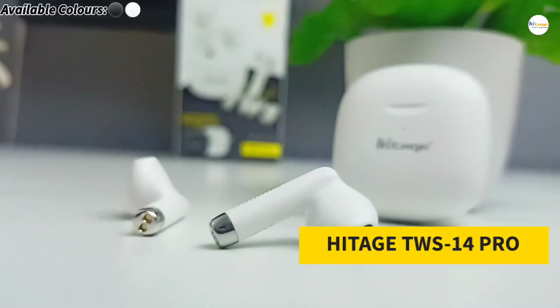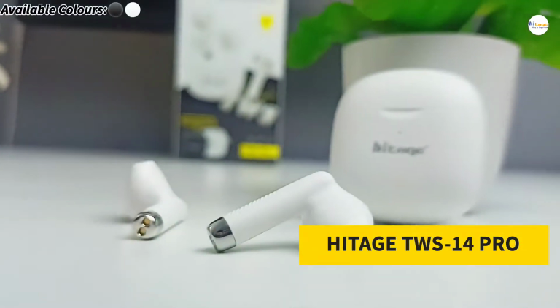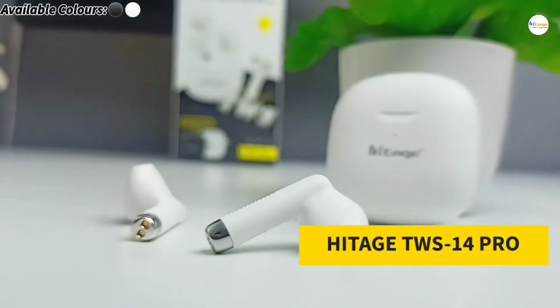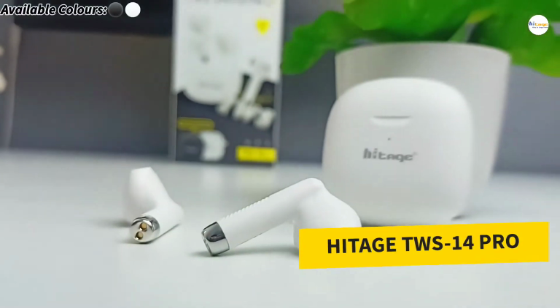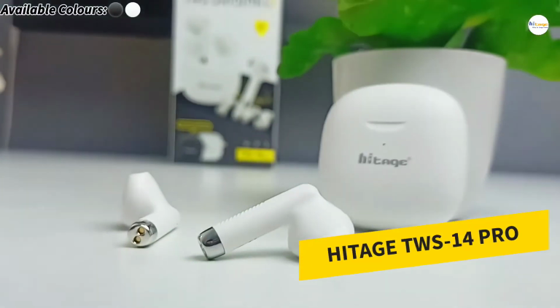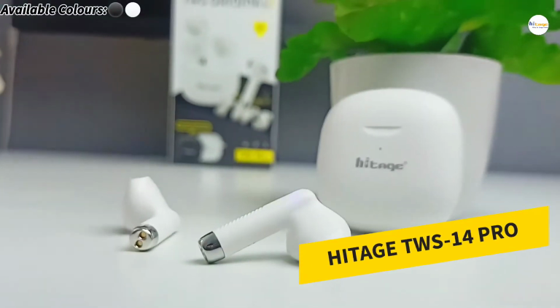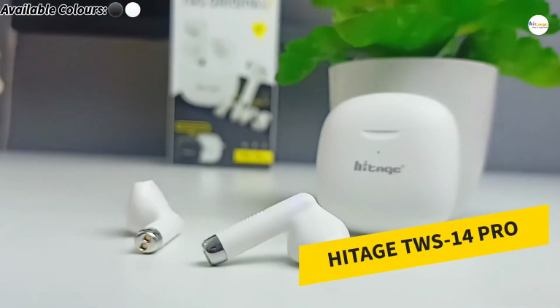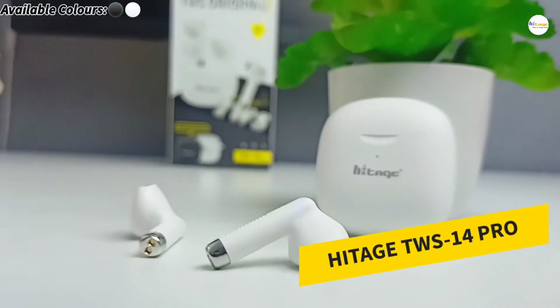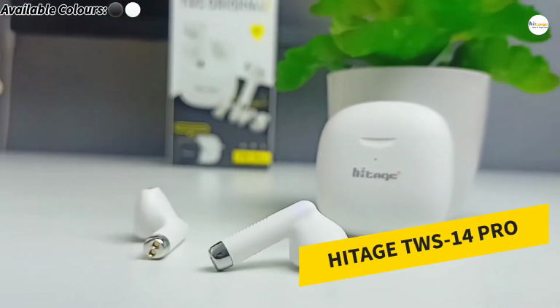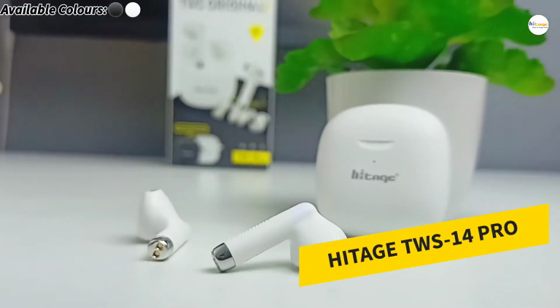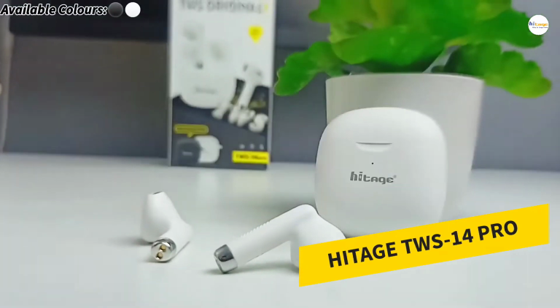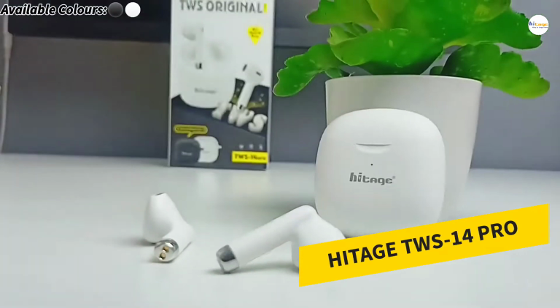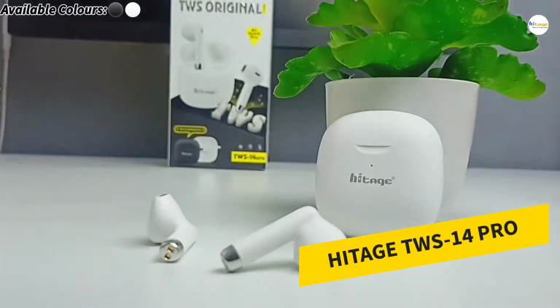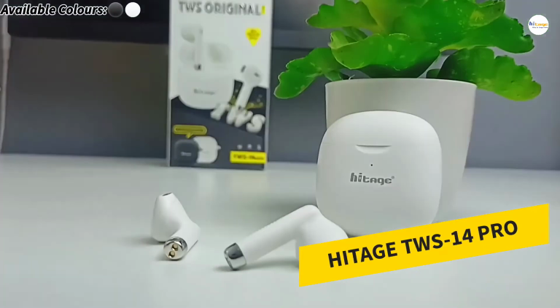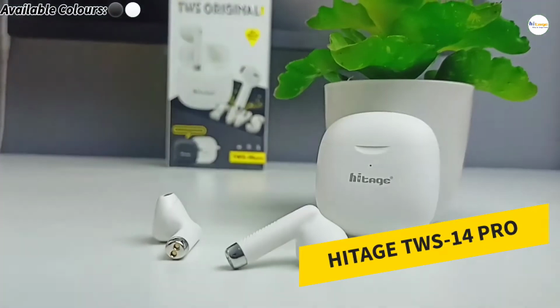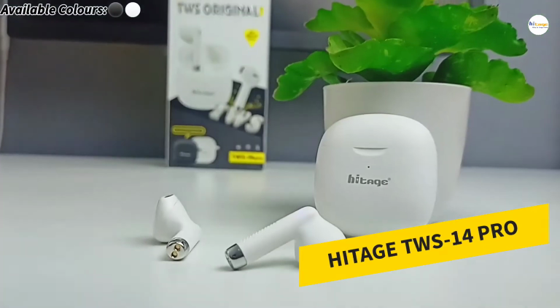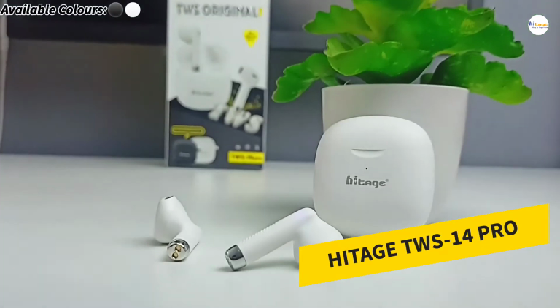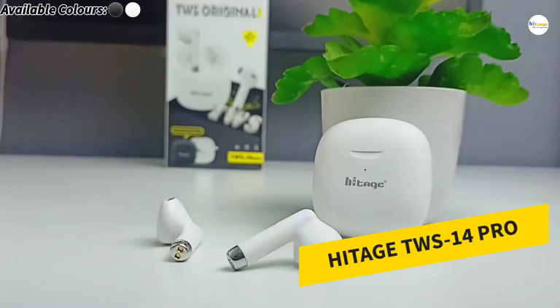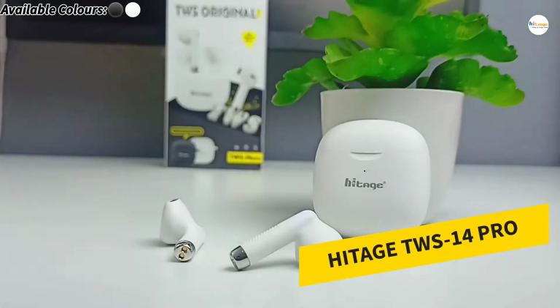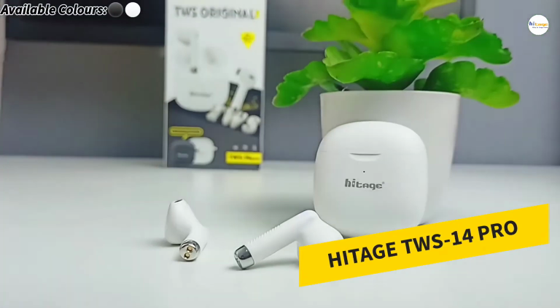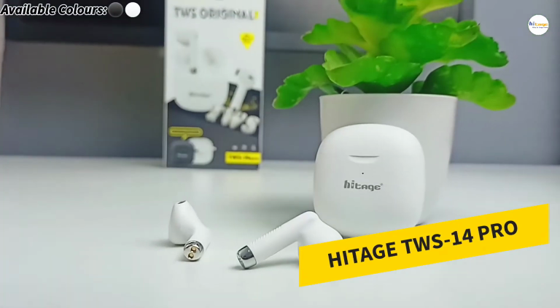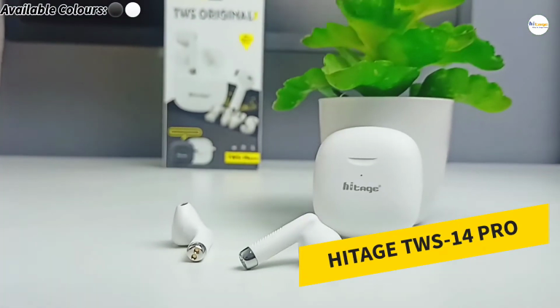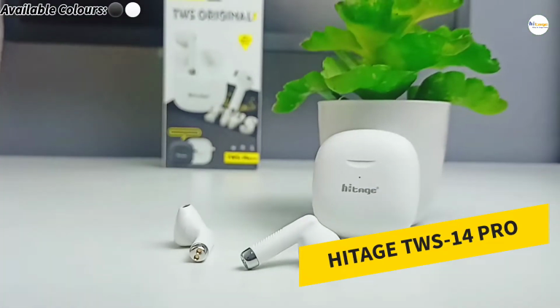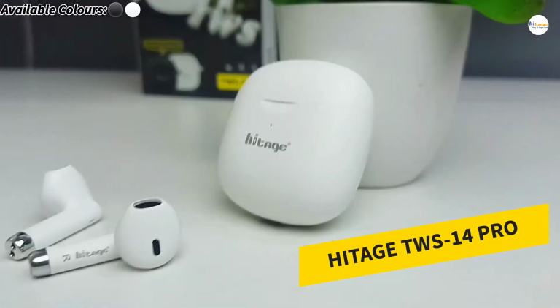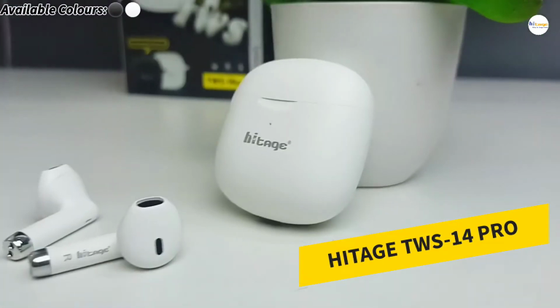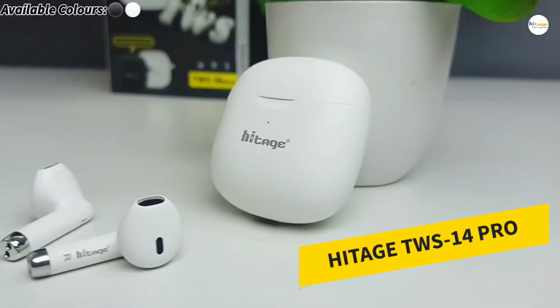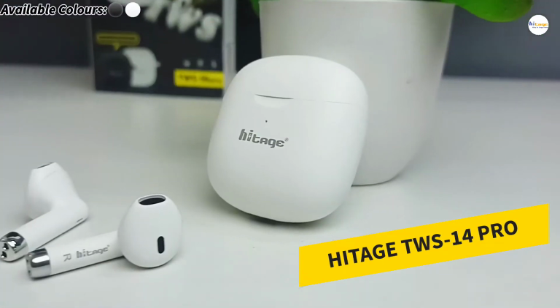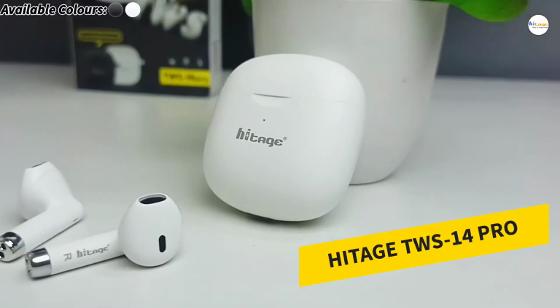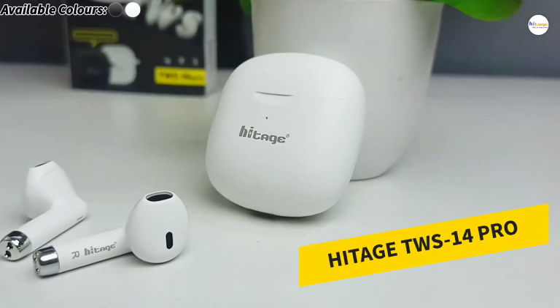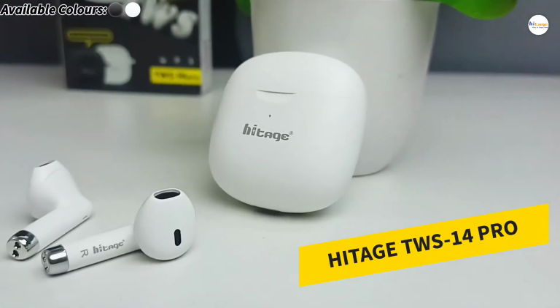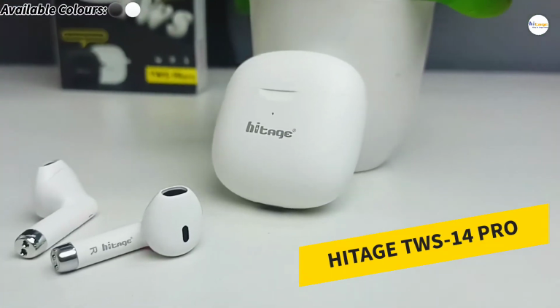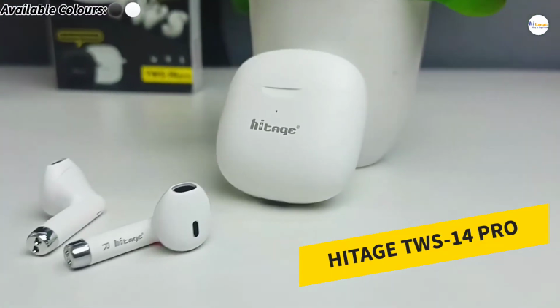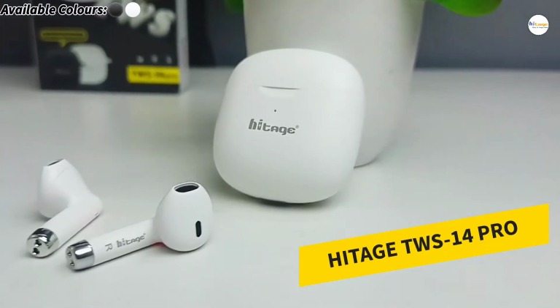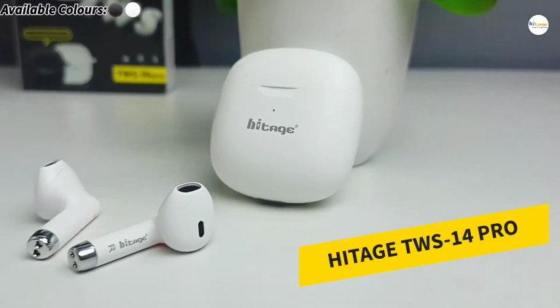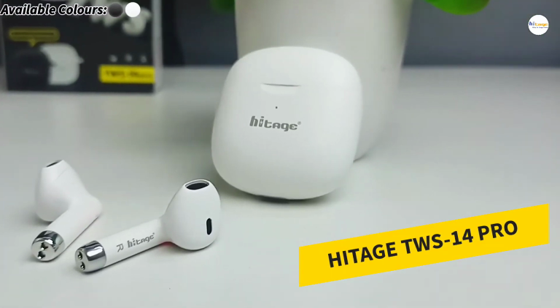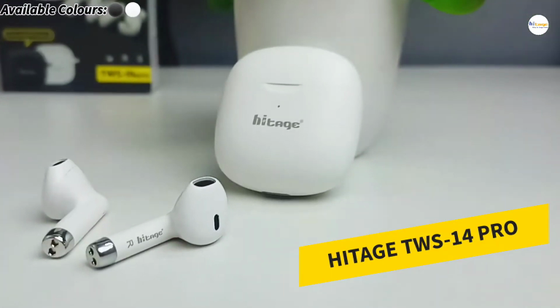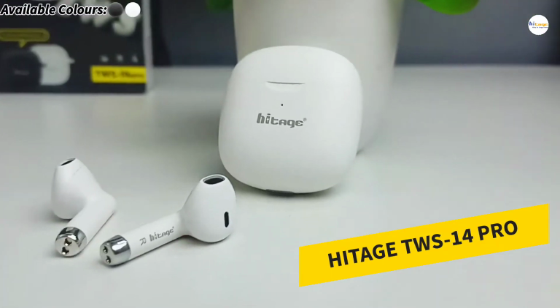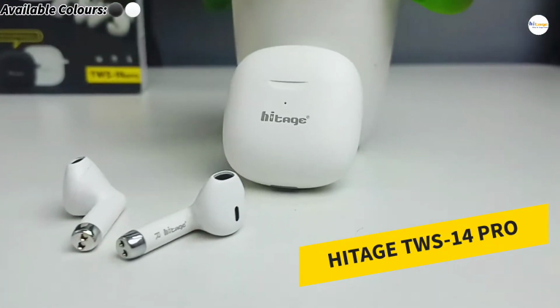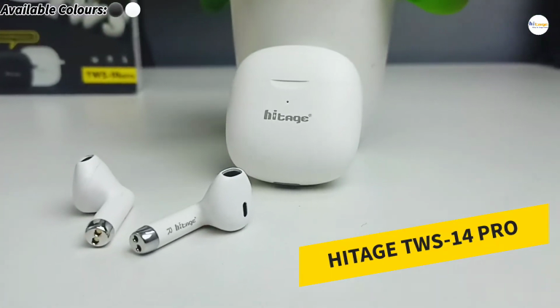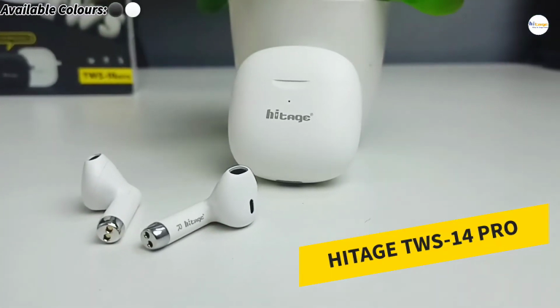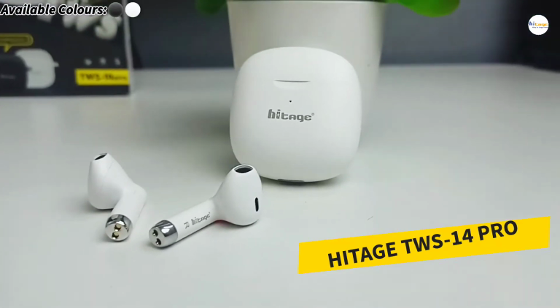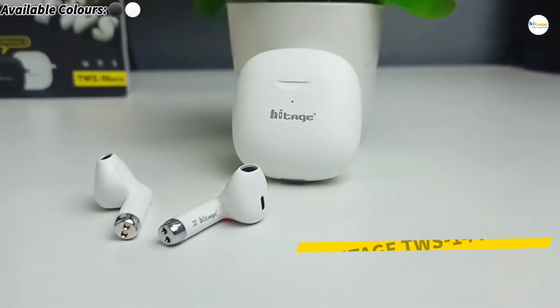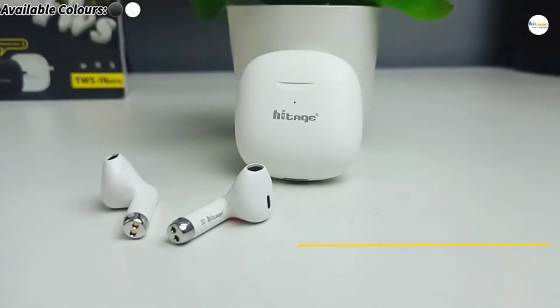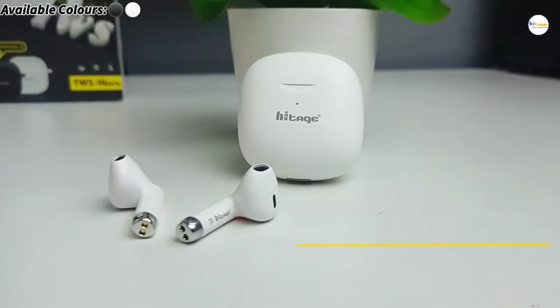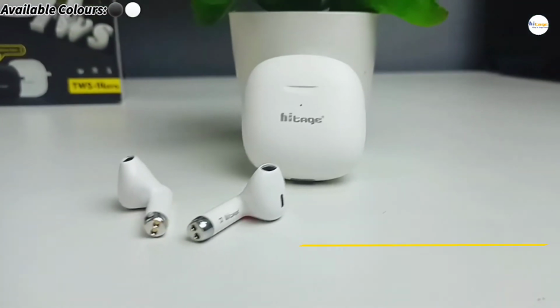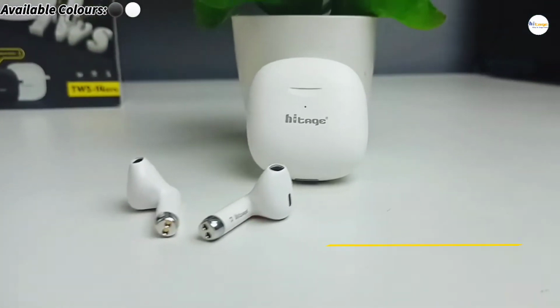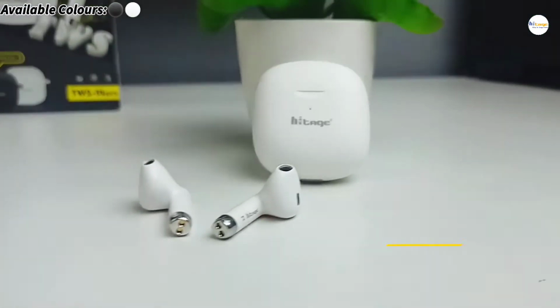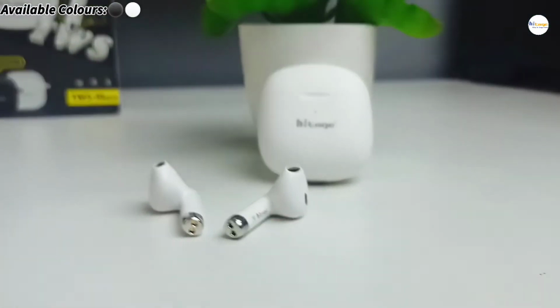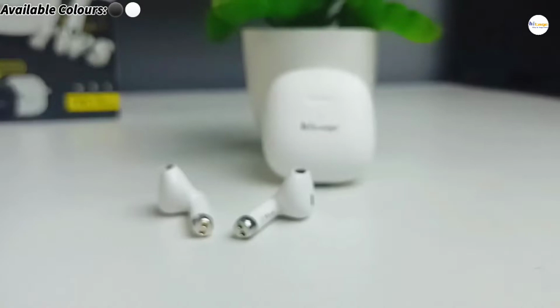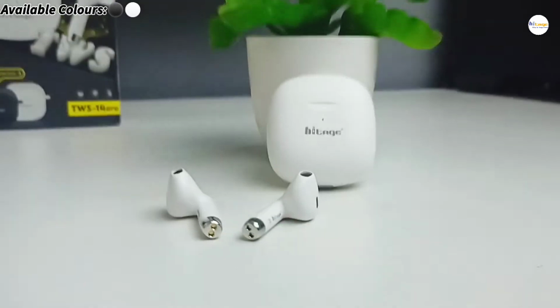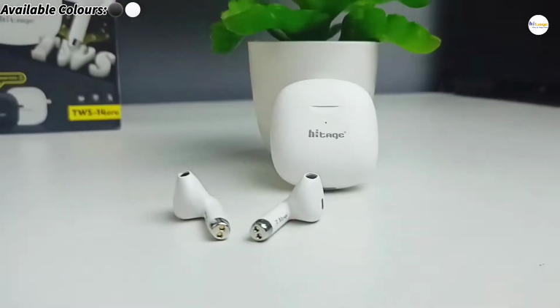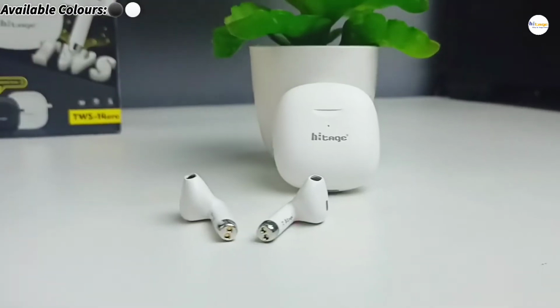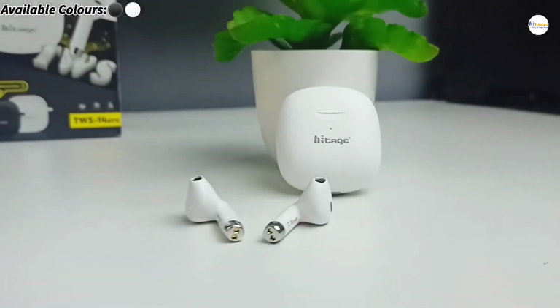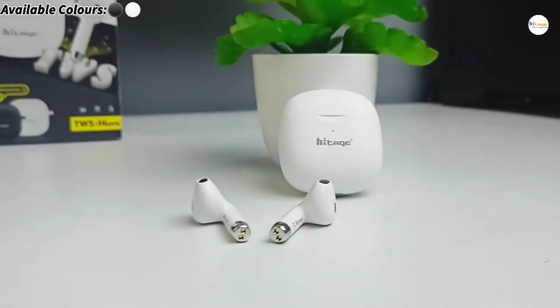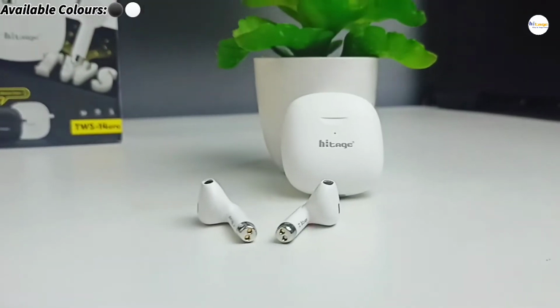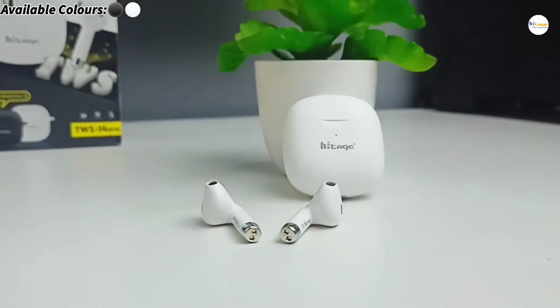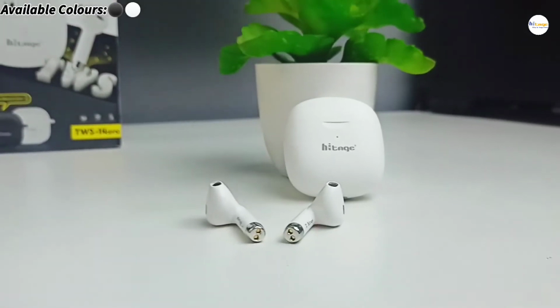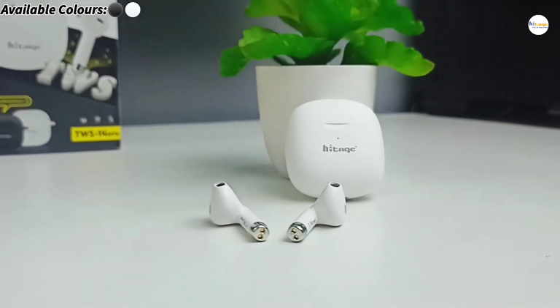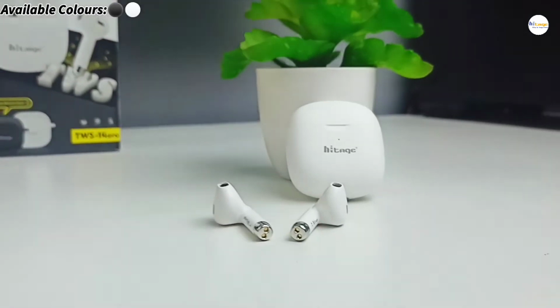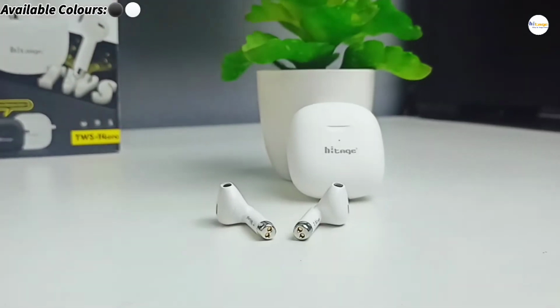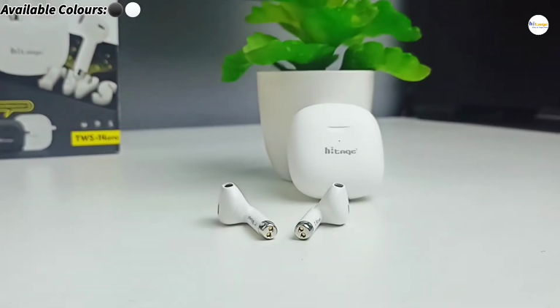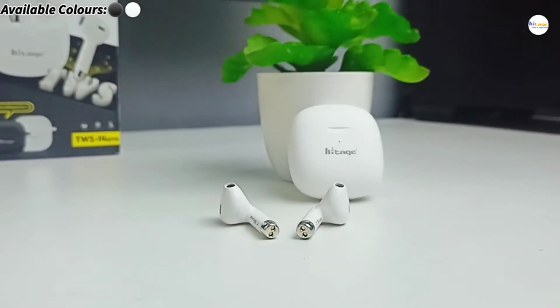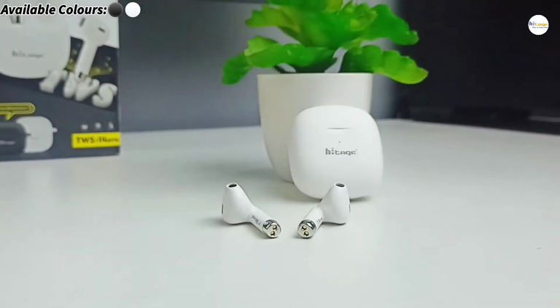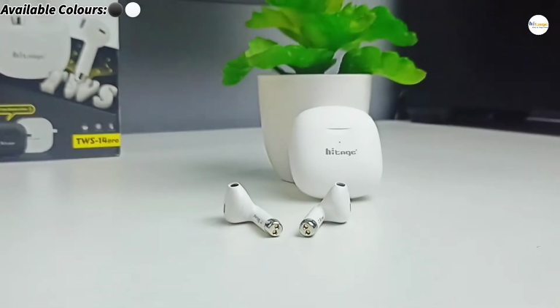Hello everyone, in this video I will unbox and review this true wireless earbud from HiTage. With that being said, let's start the video.